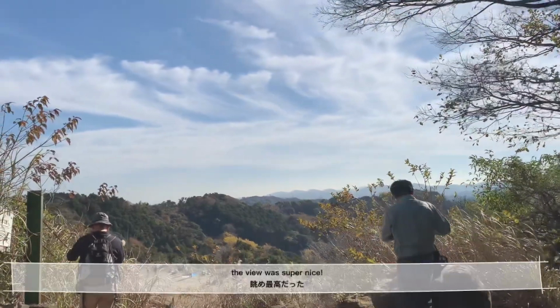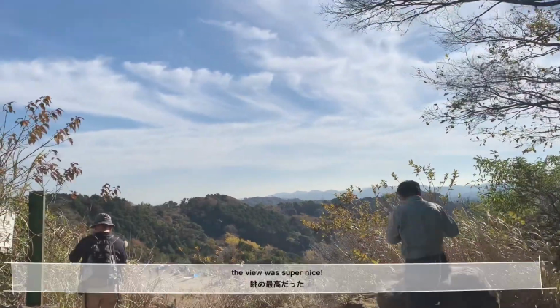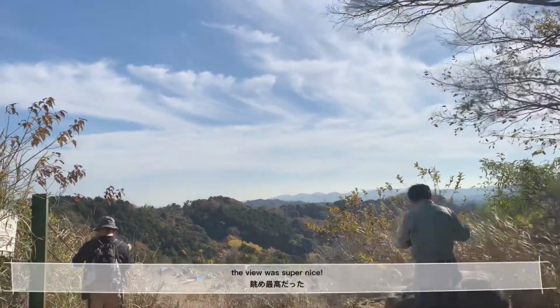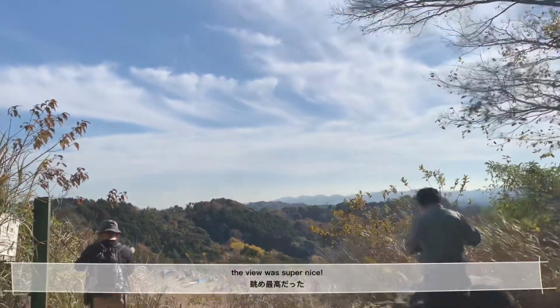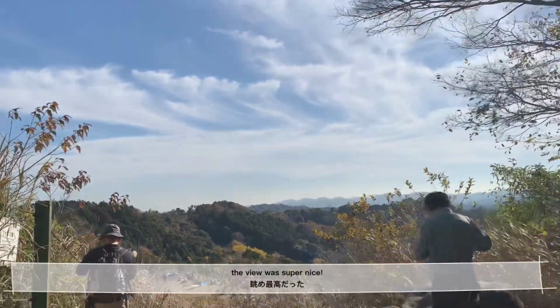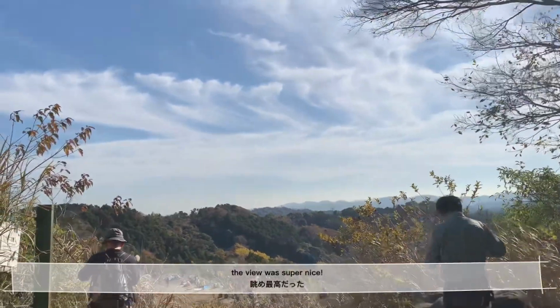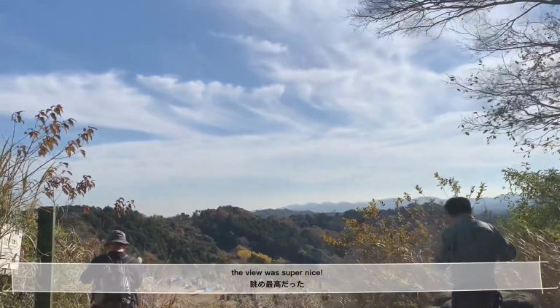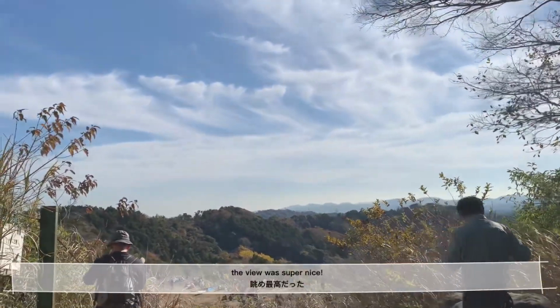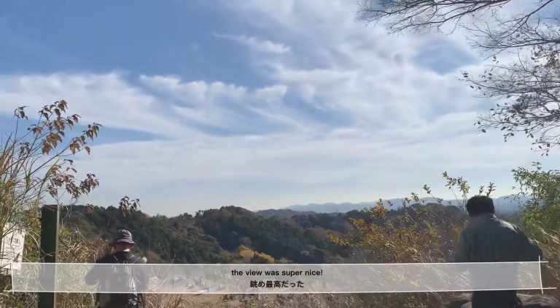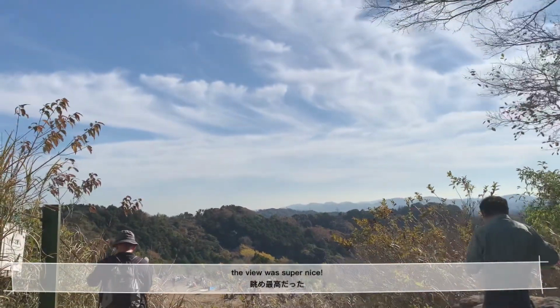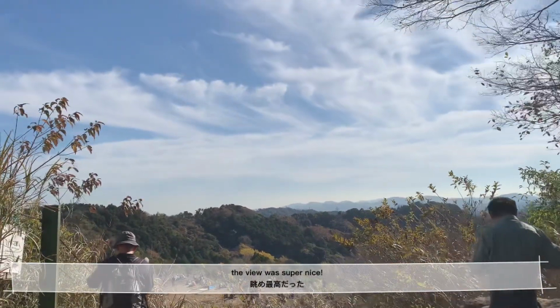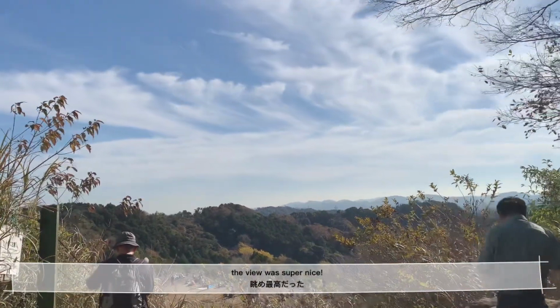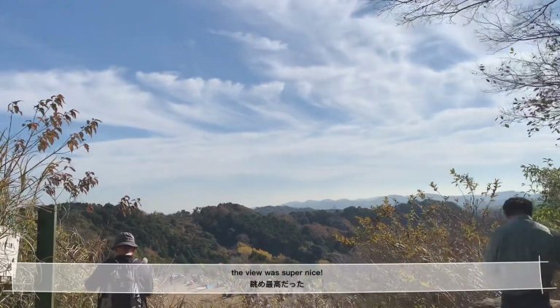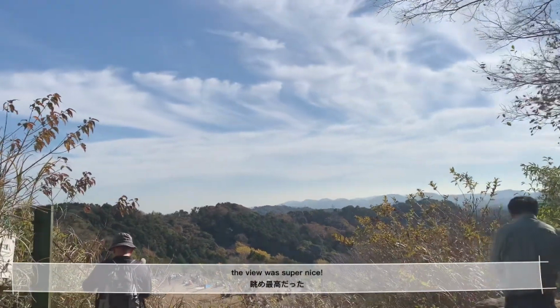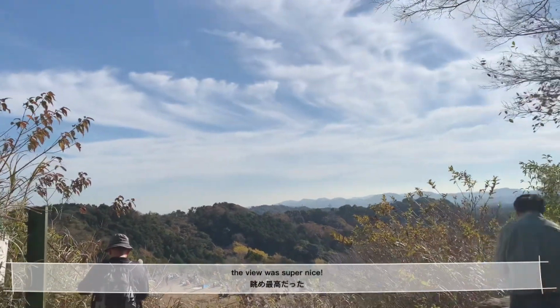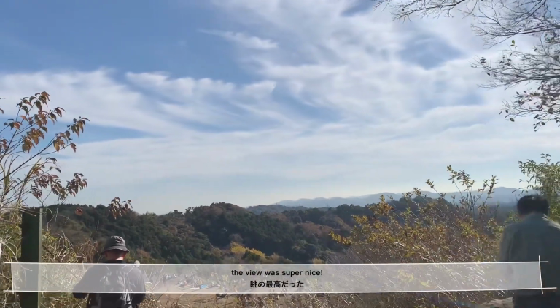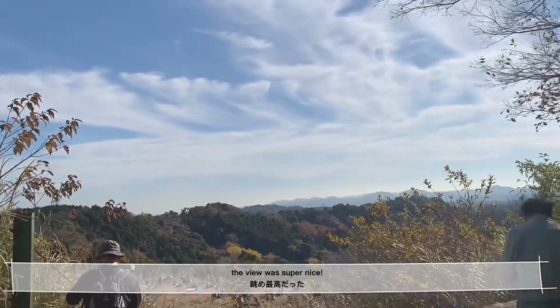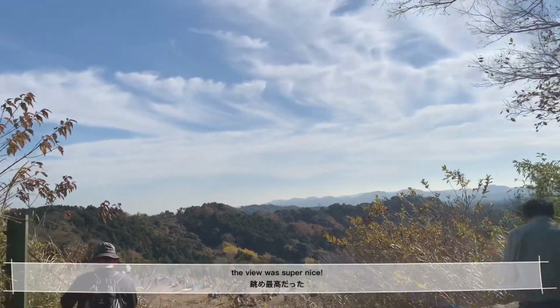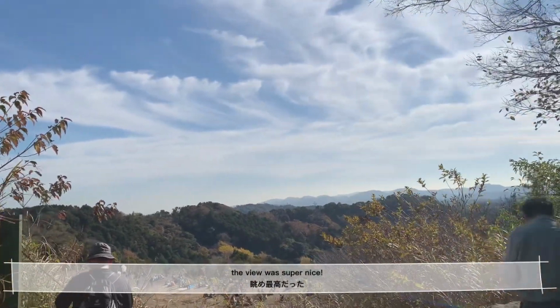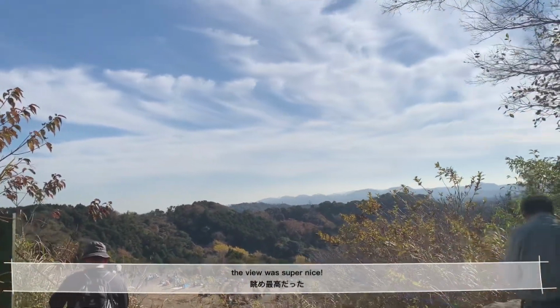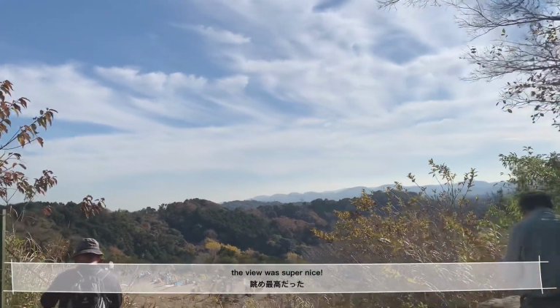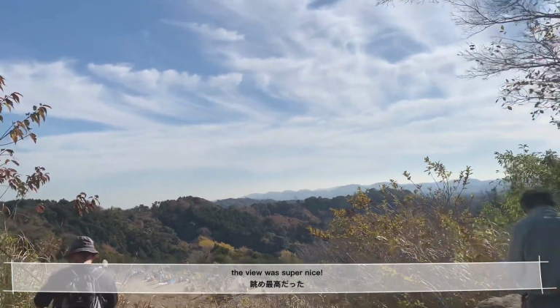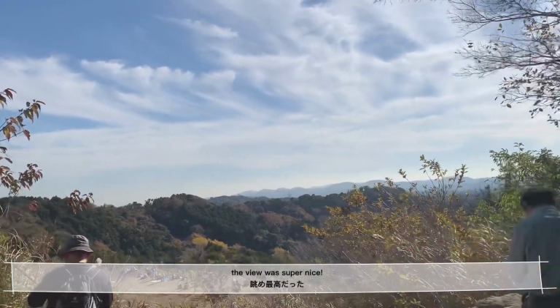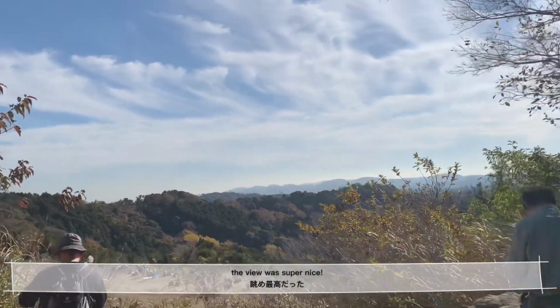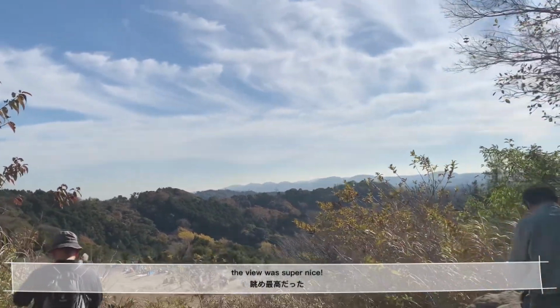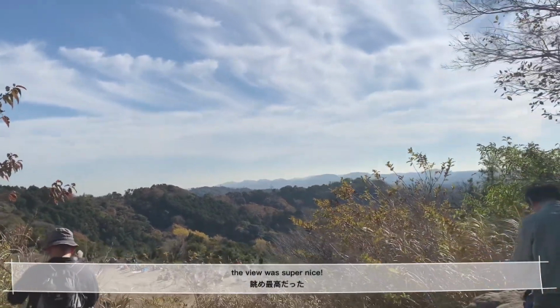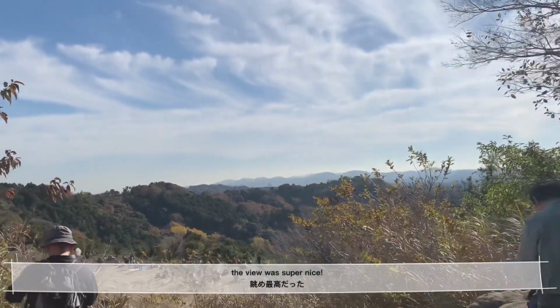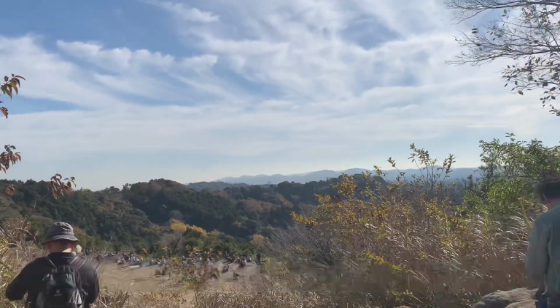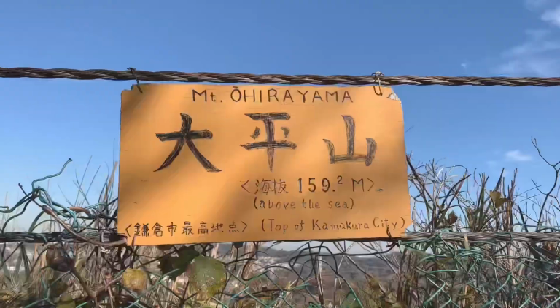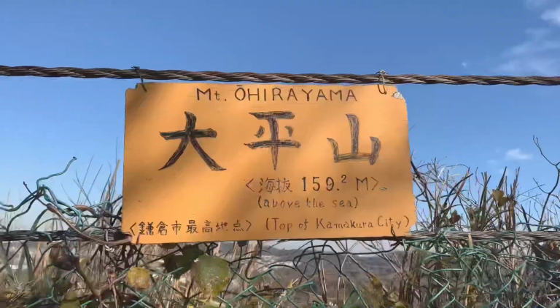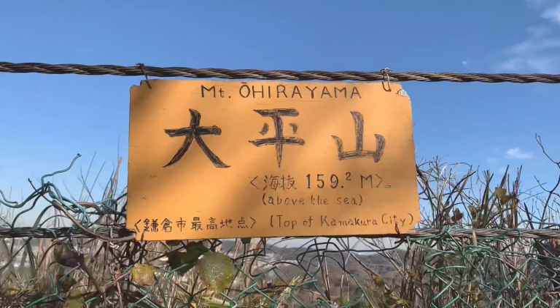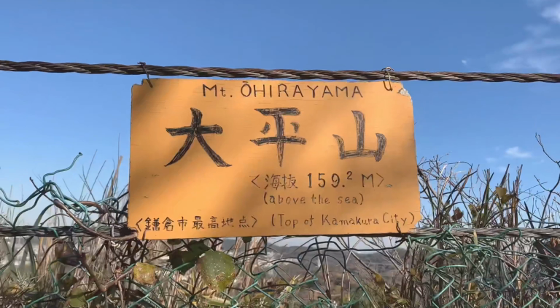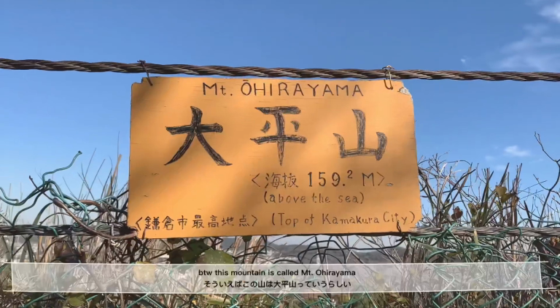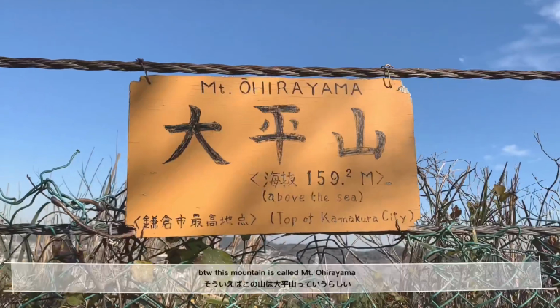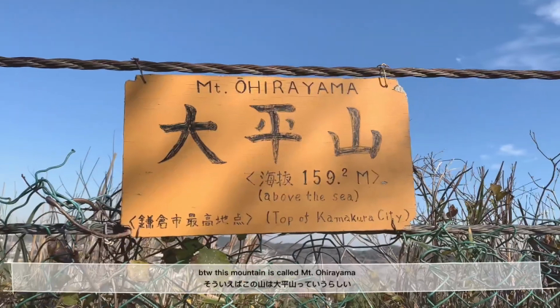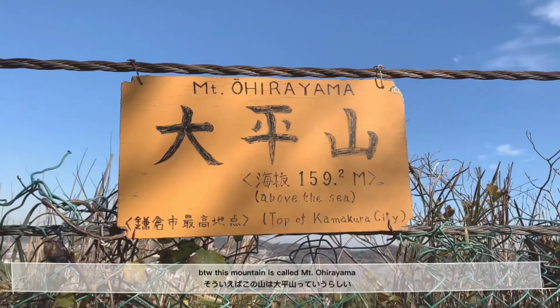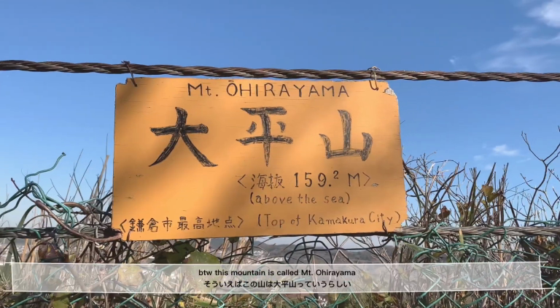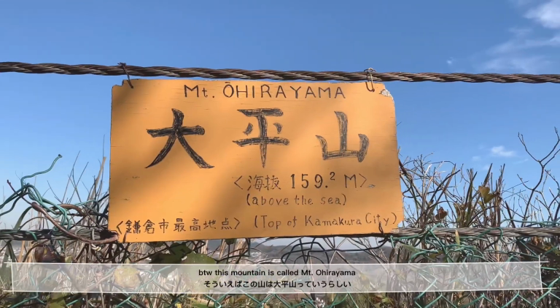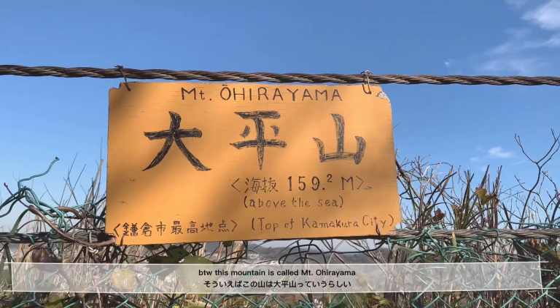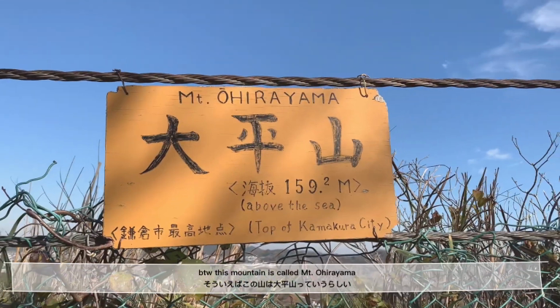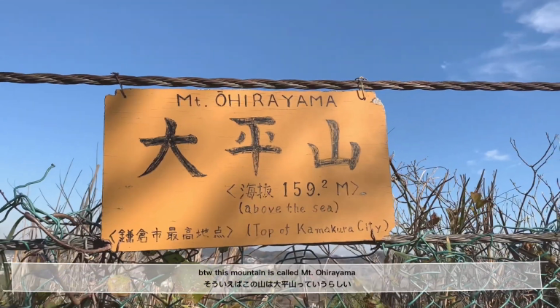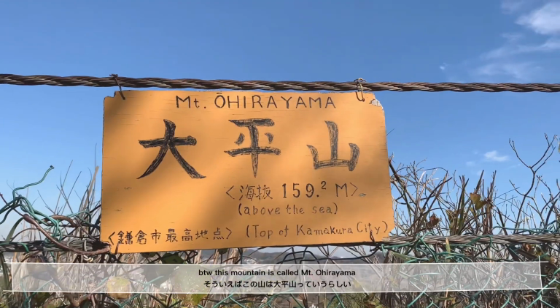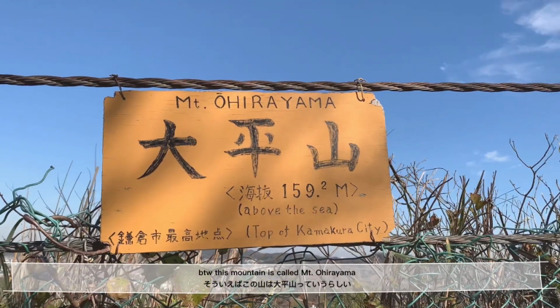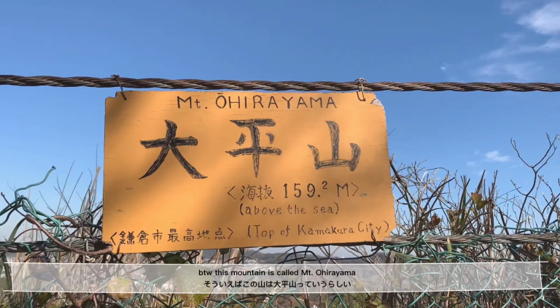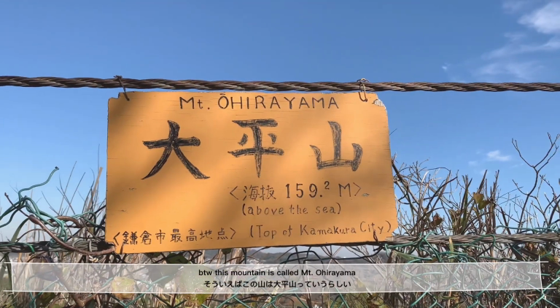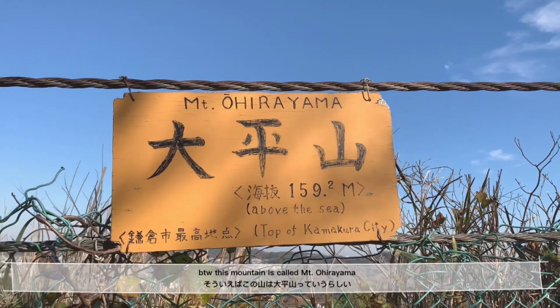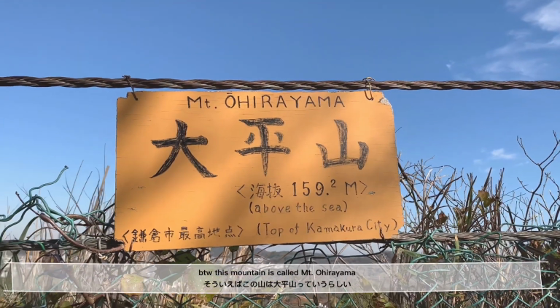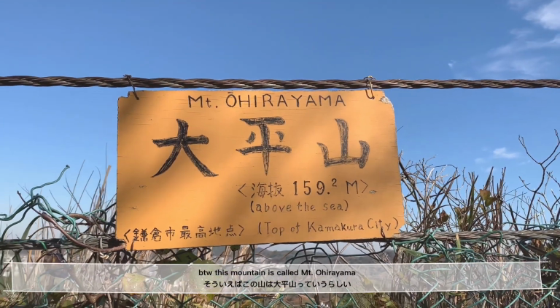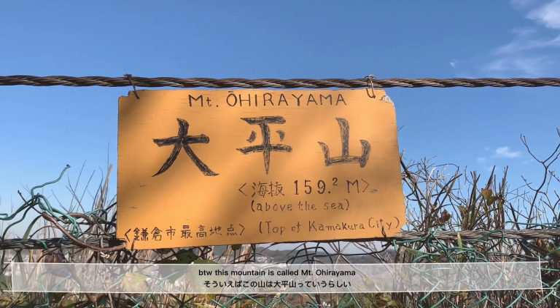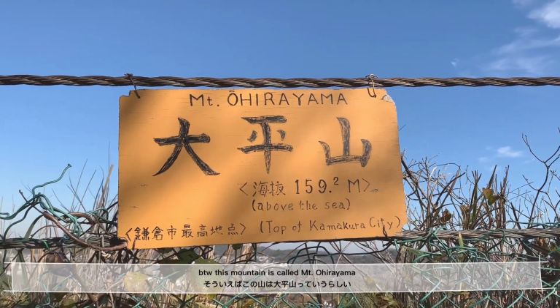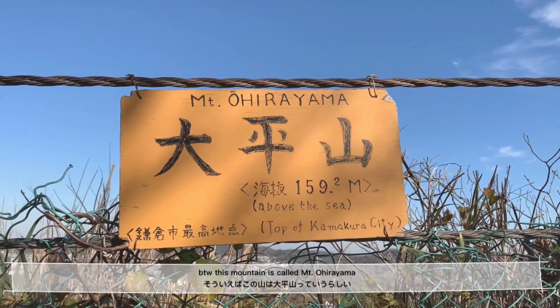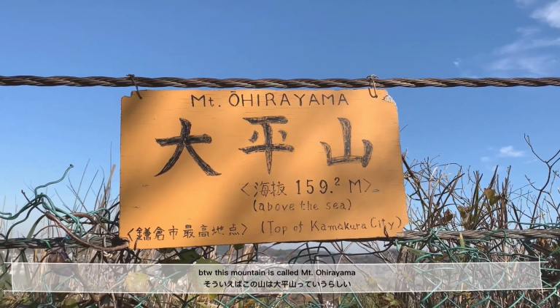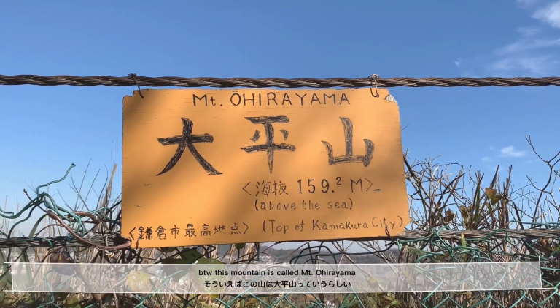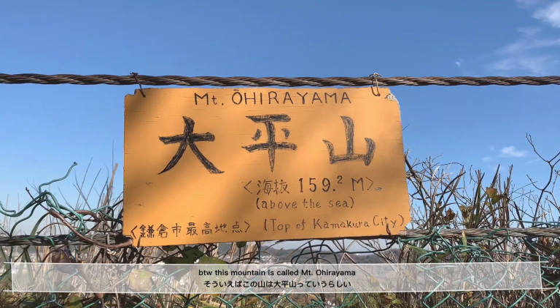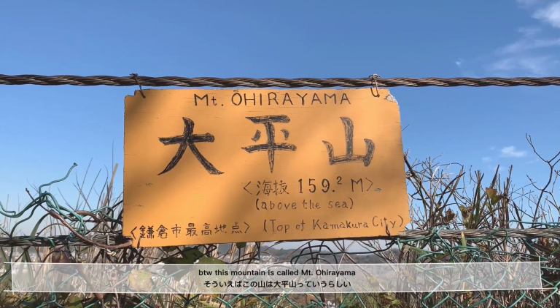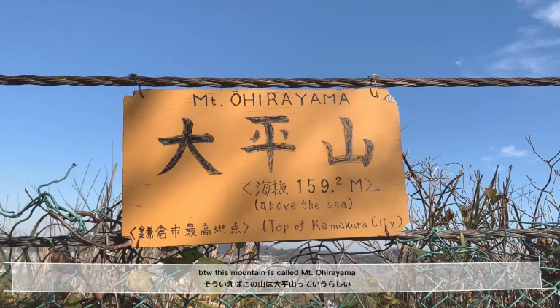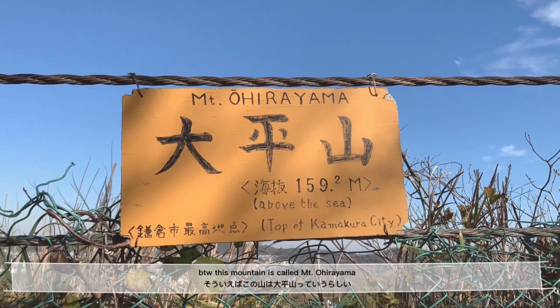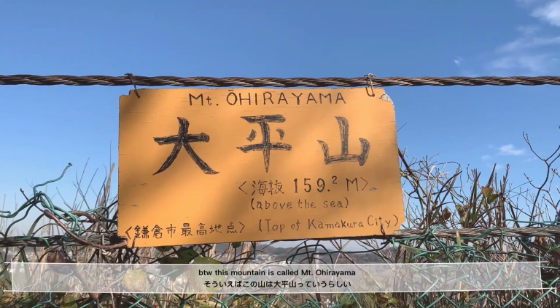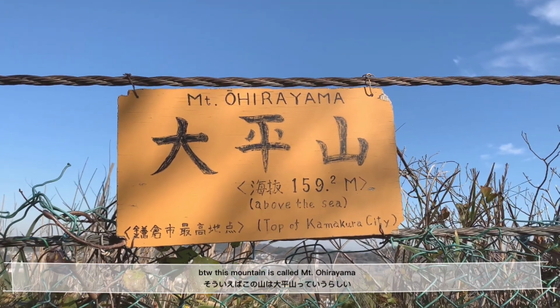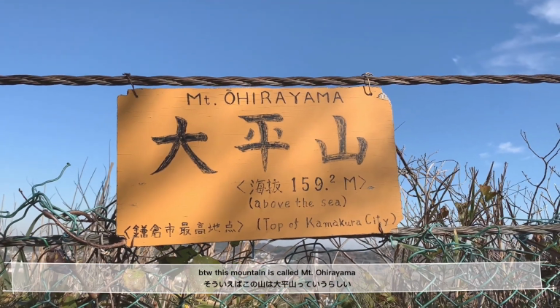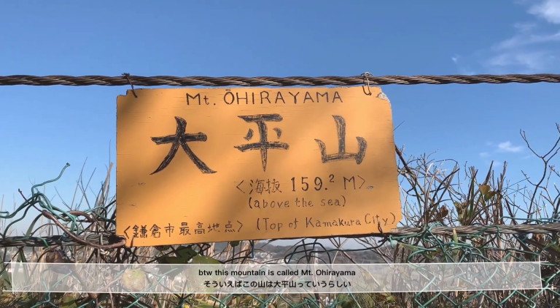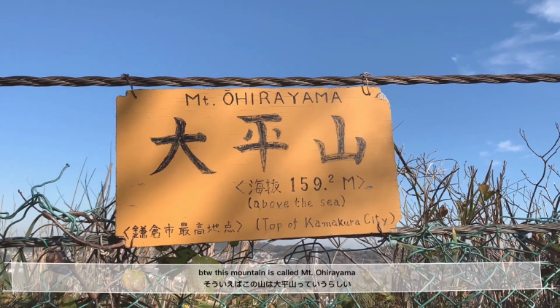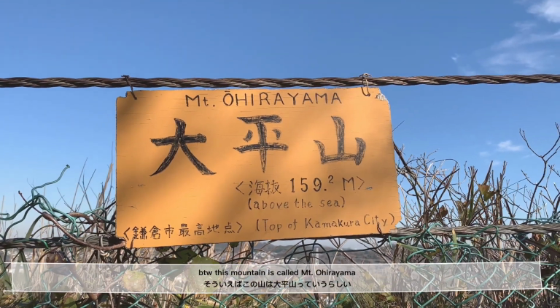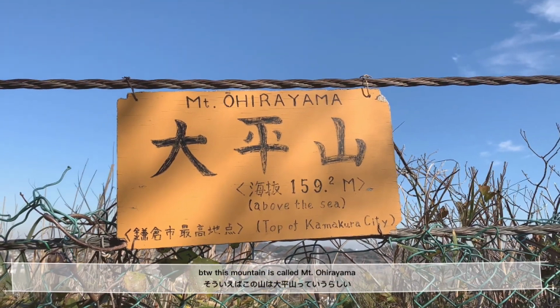The view was super nice. By the way, this mountain is called Mount Ohirayama.